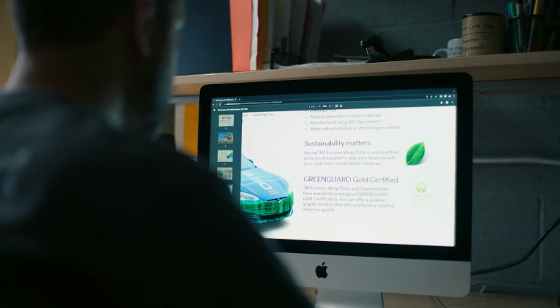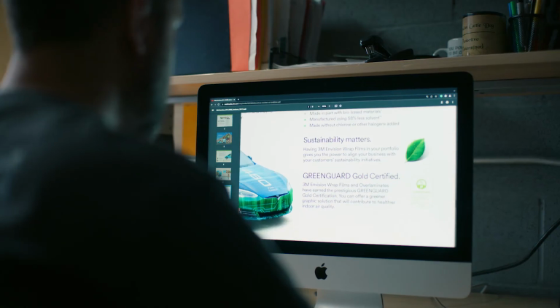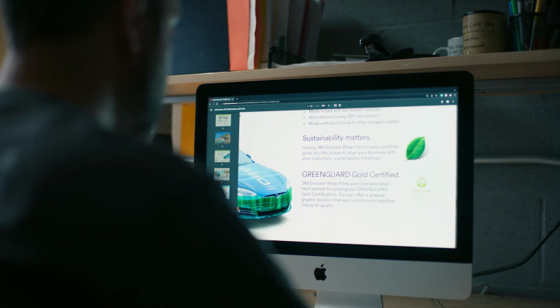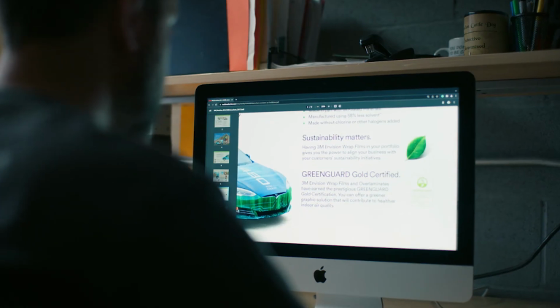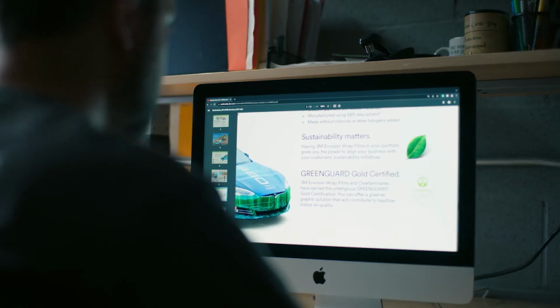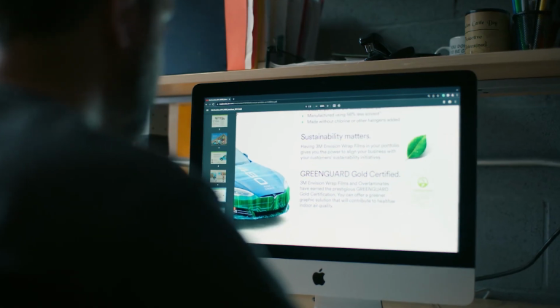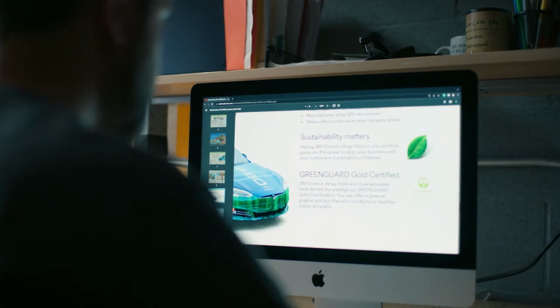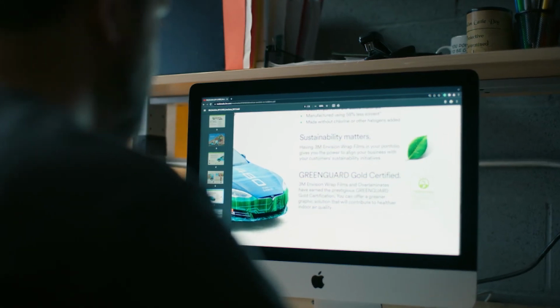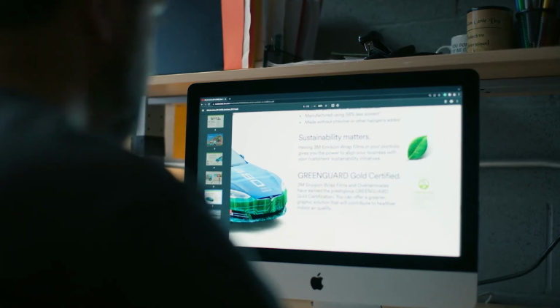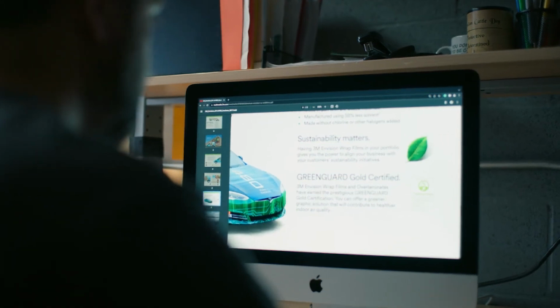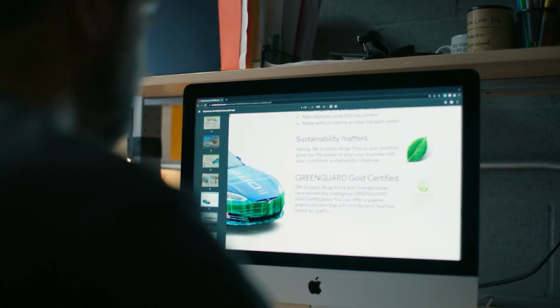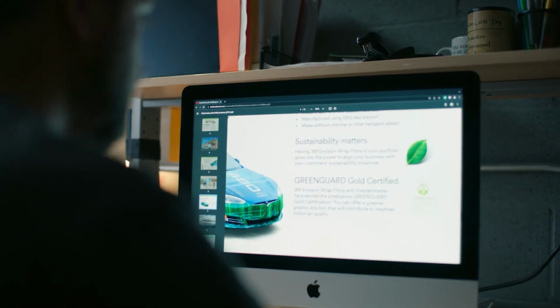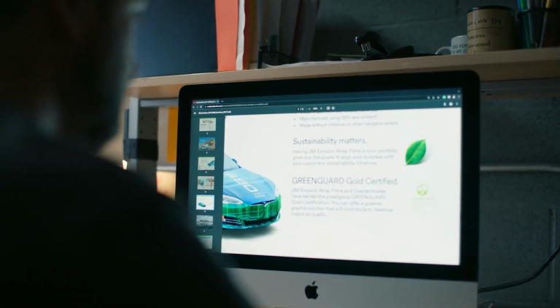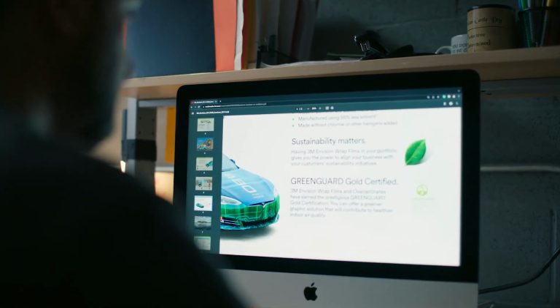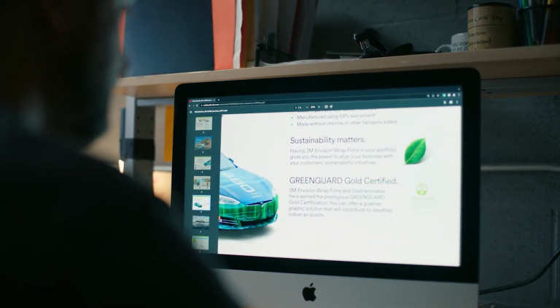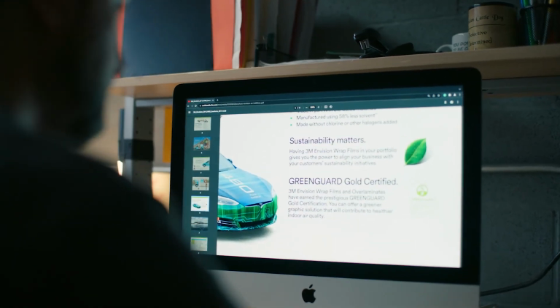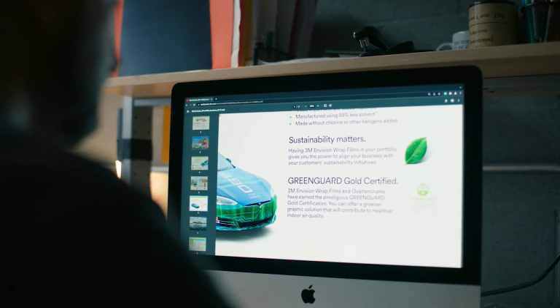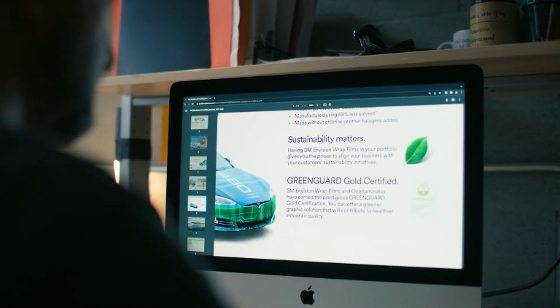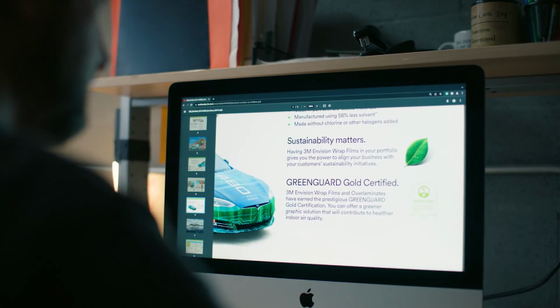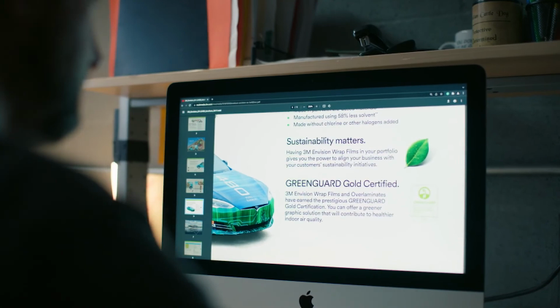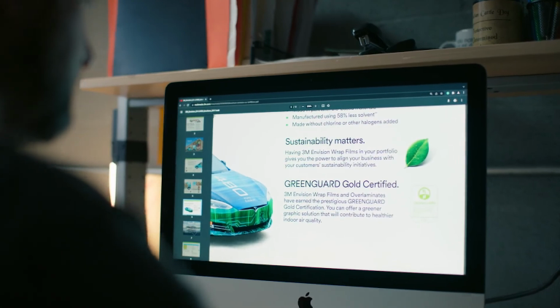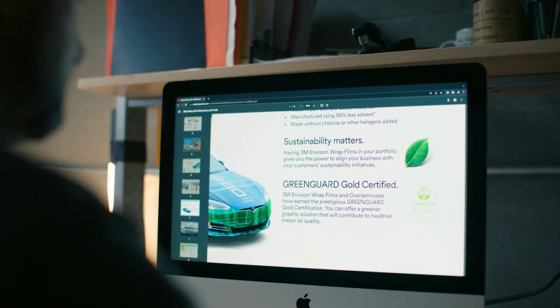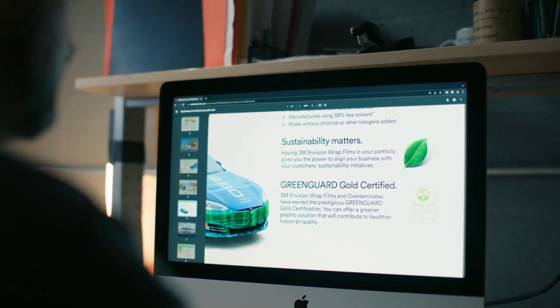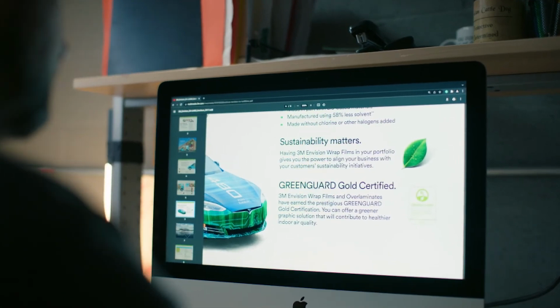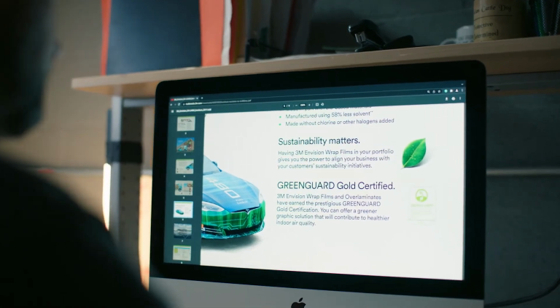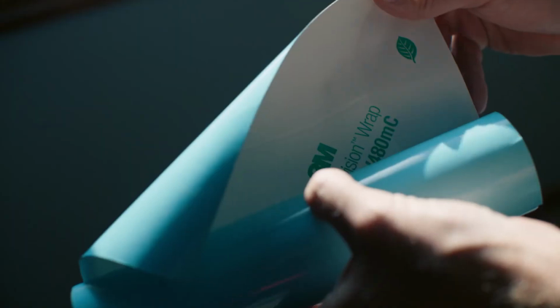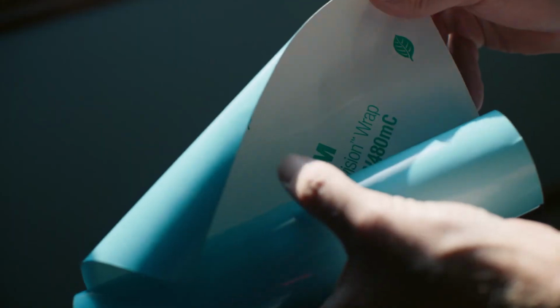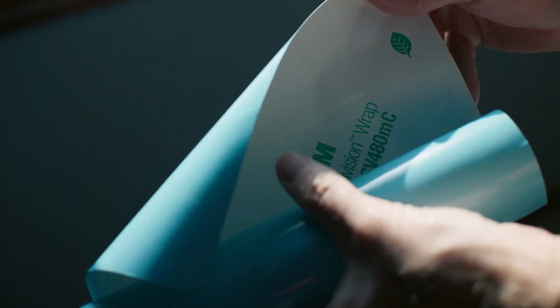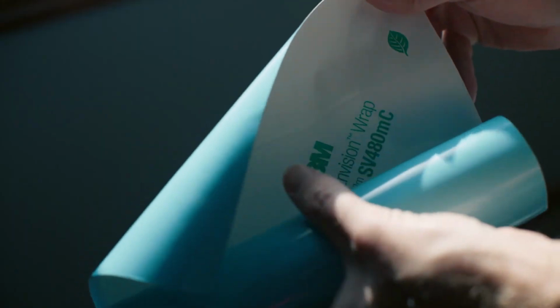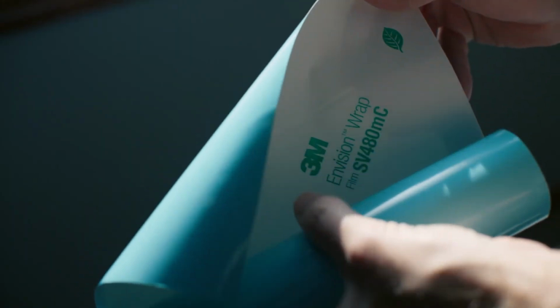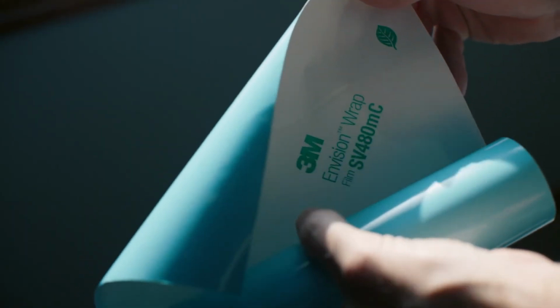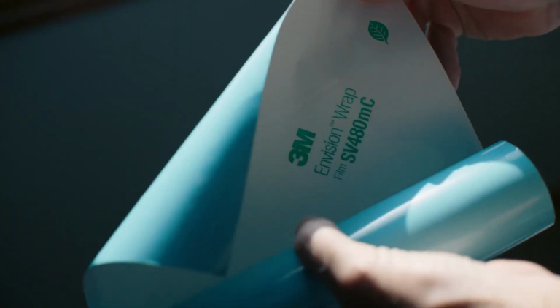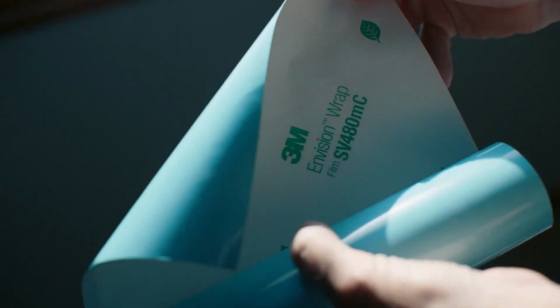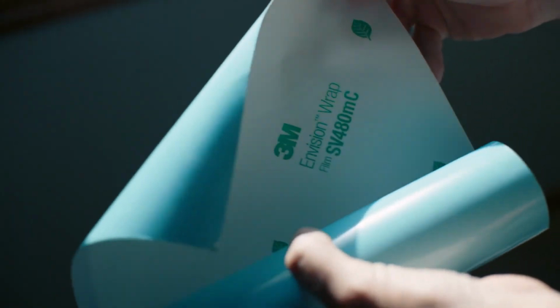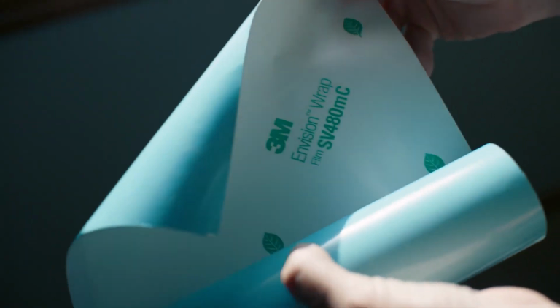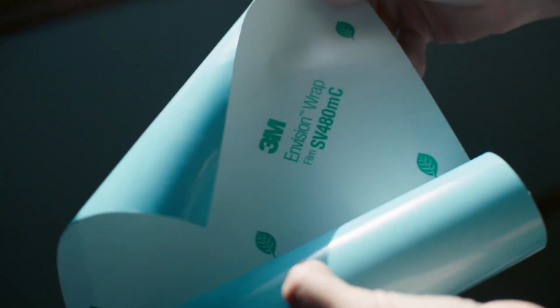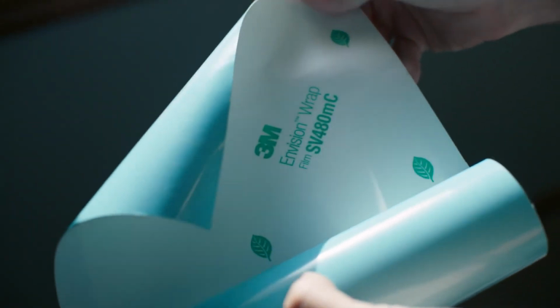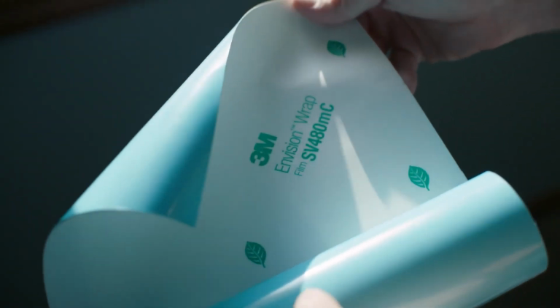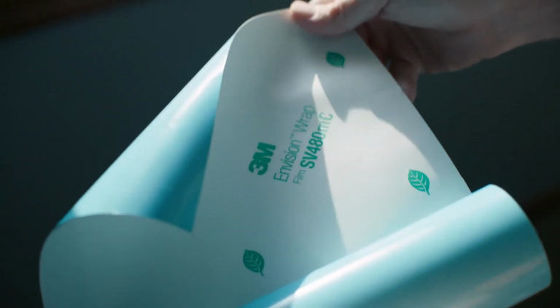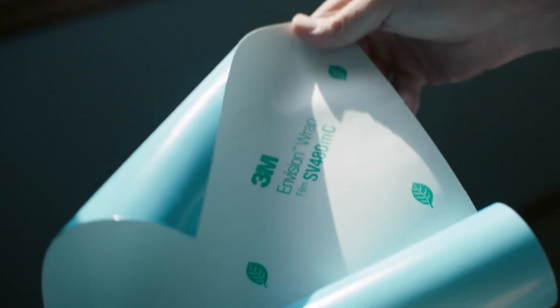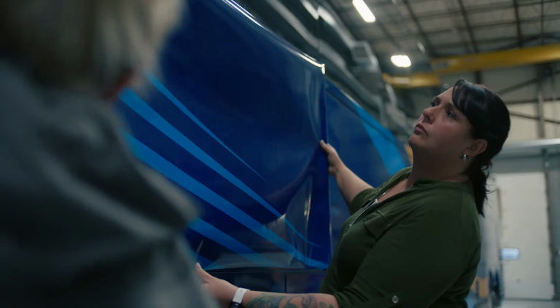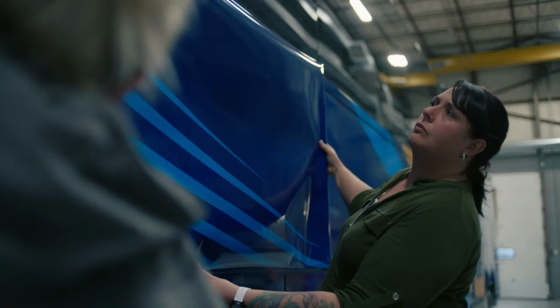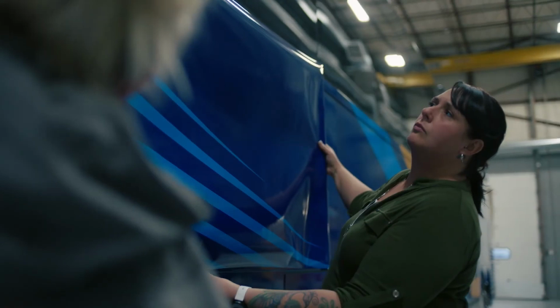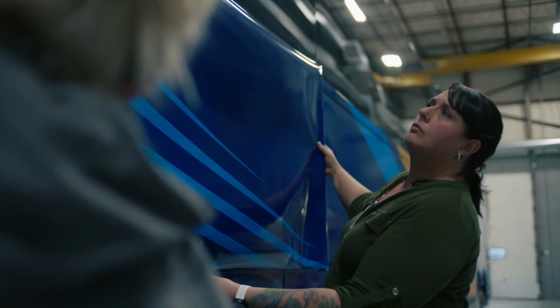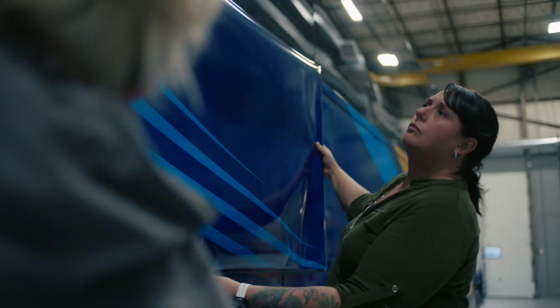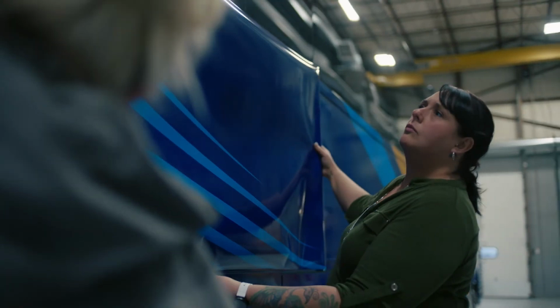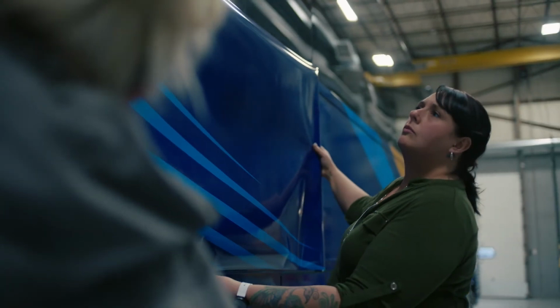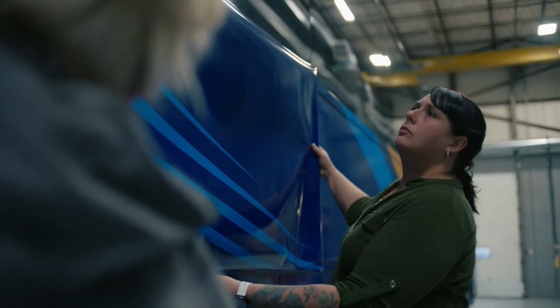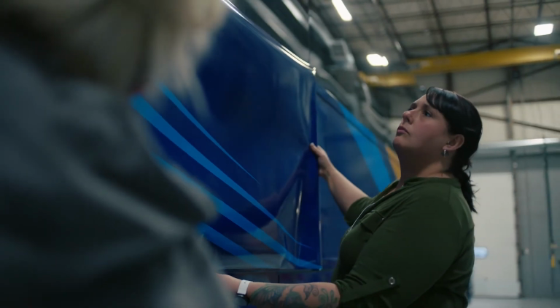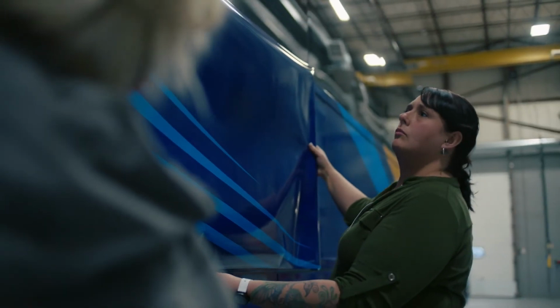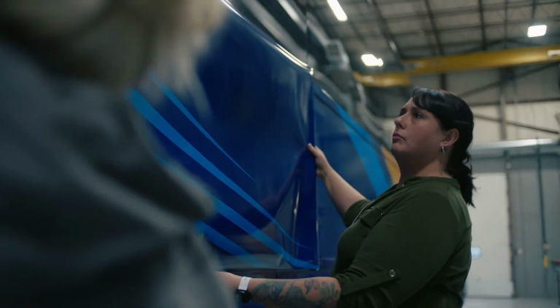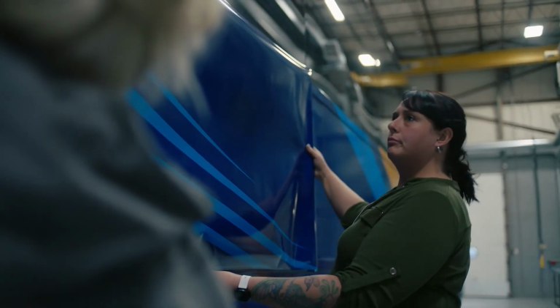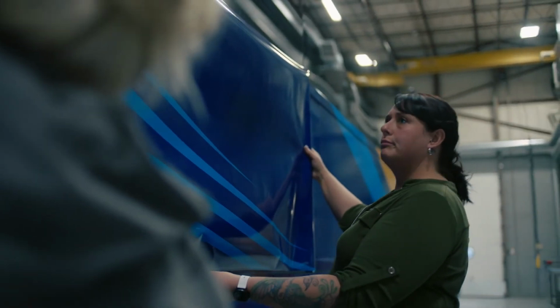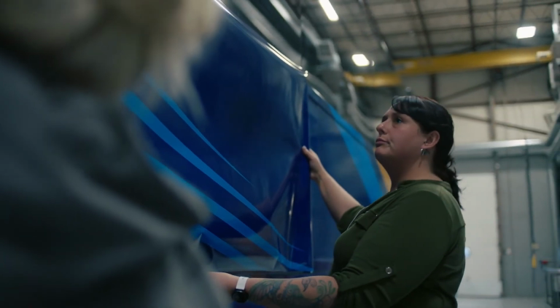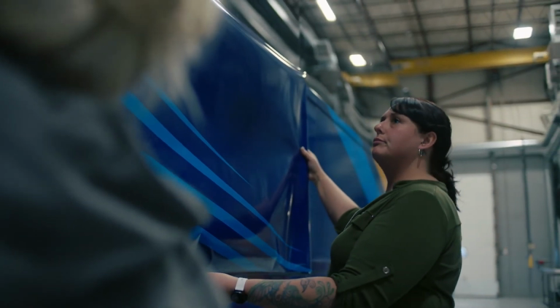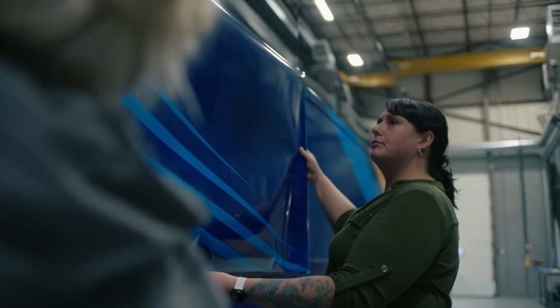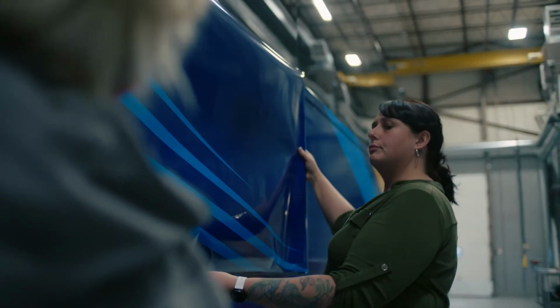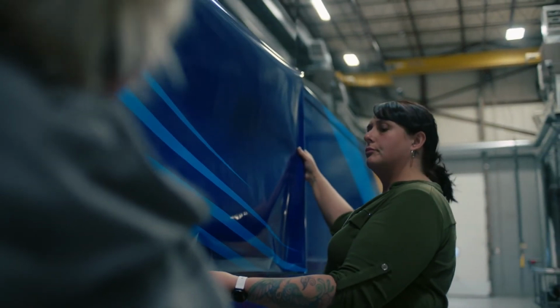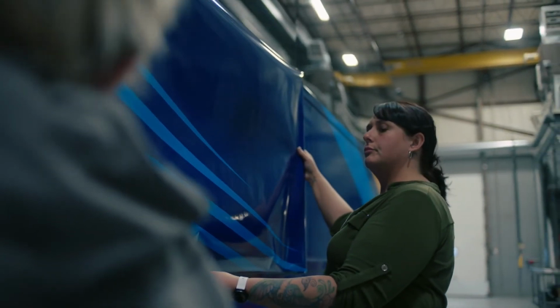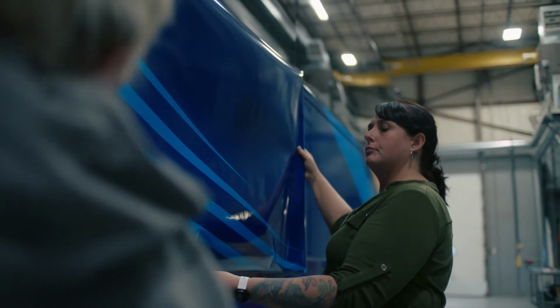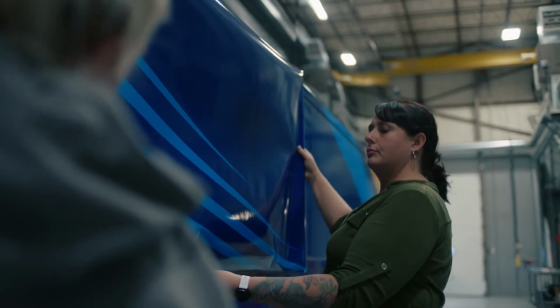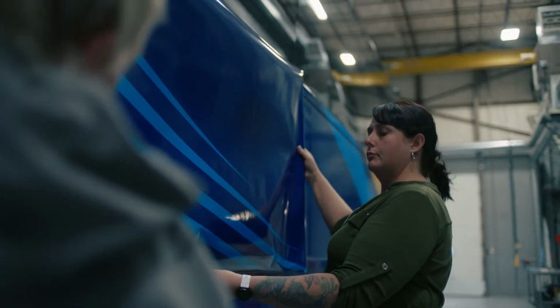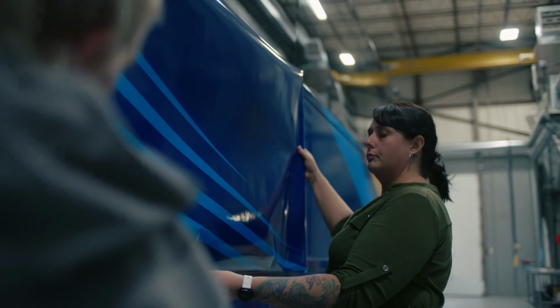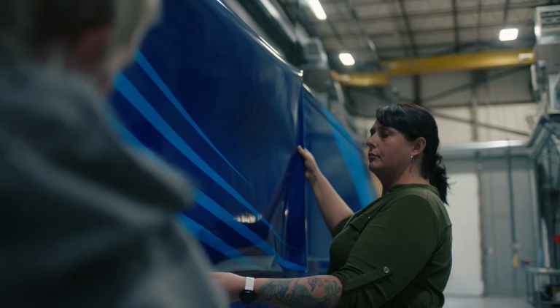The new technology, the new films that are in the marketplace right now, they actually are lower VOC than paint.